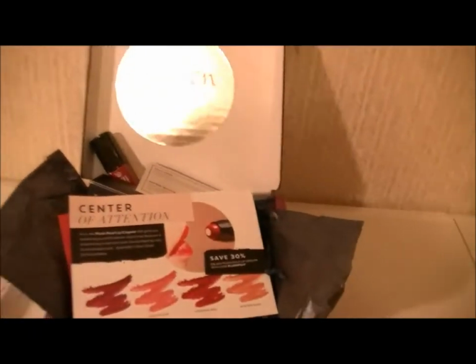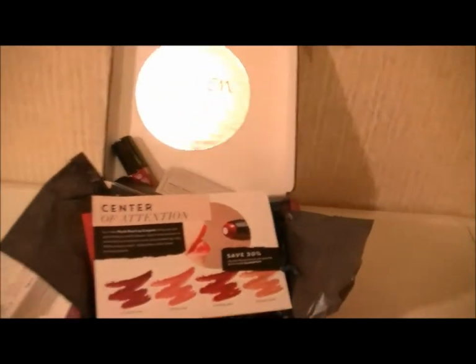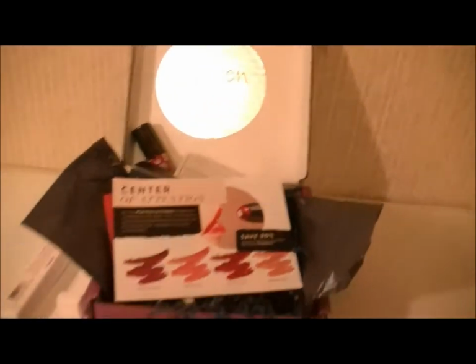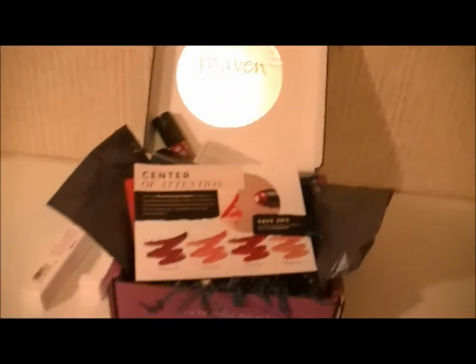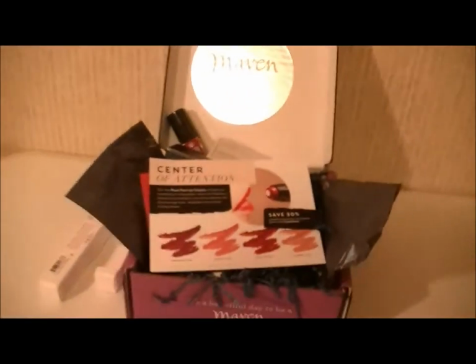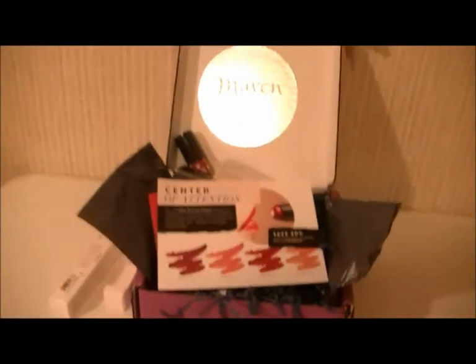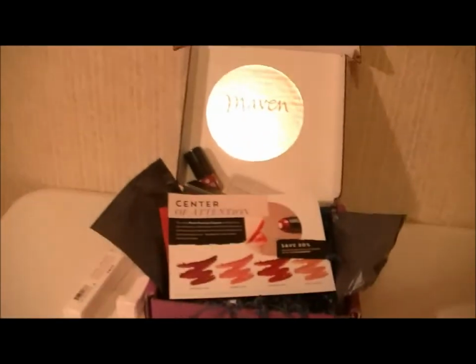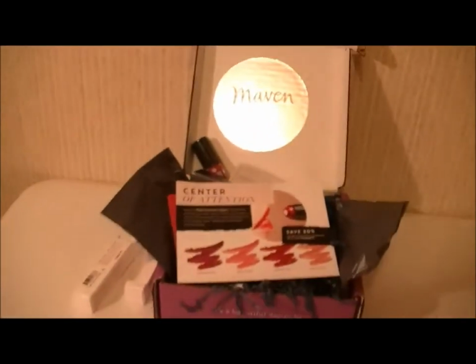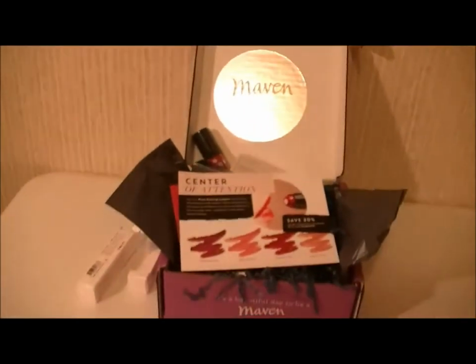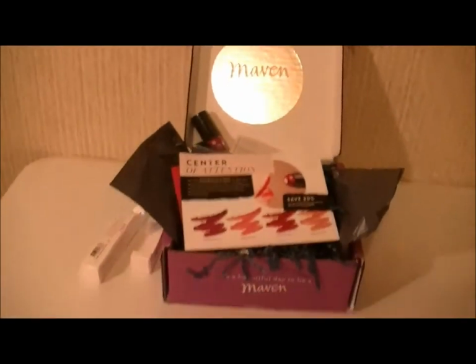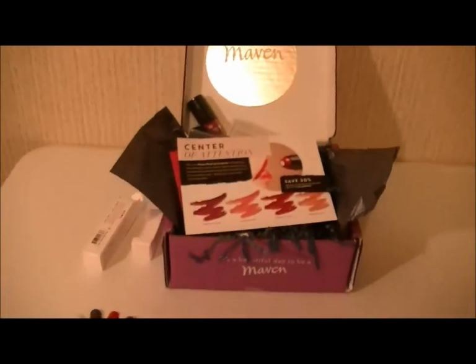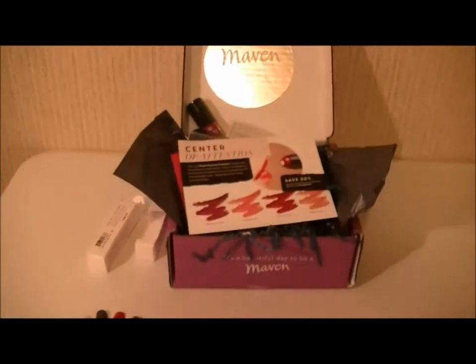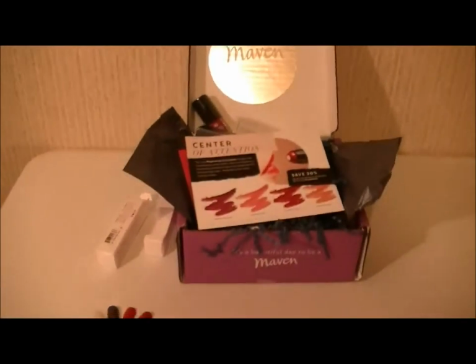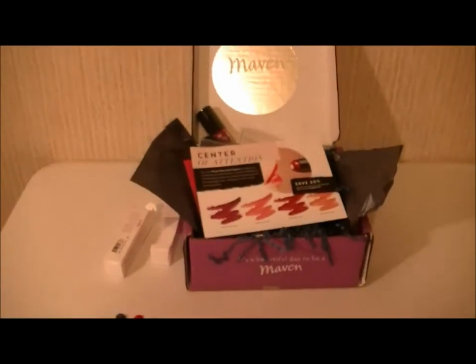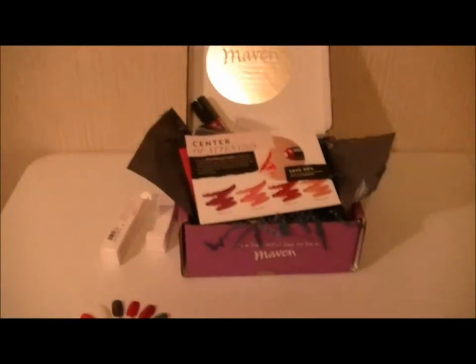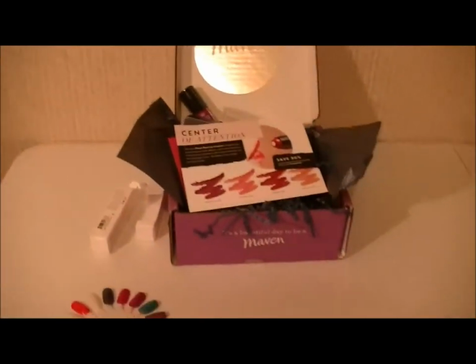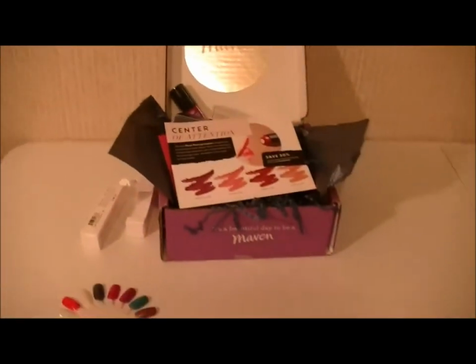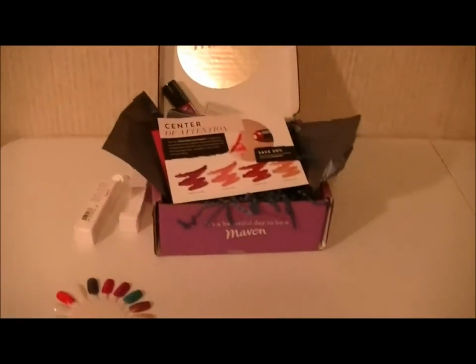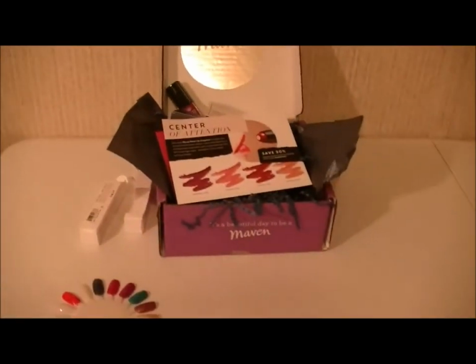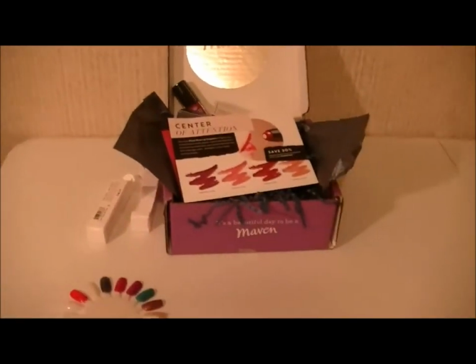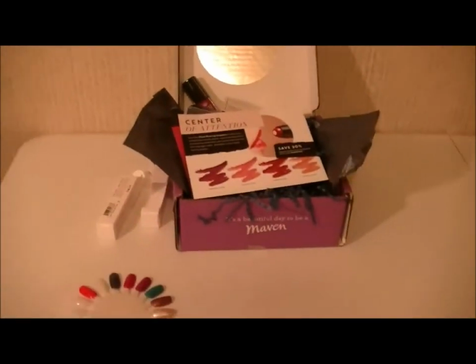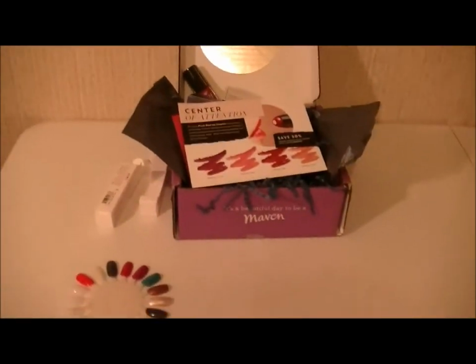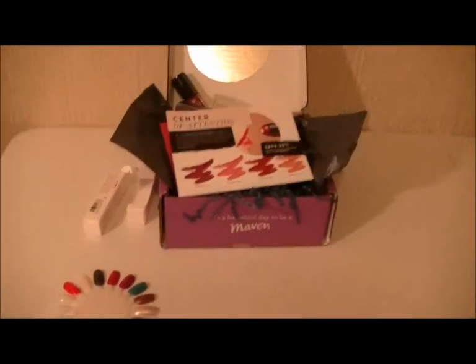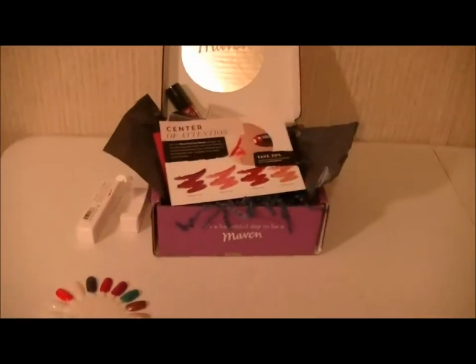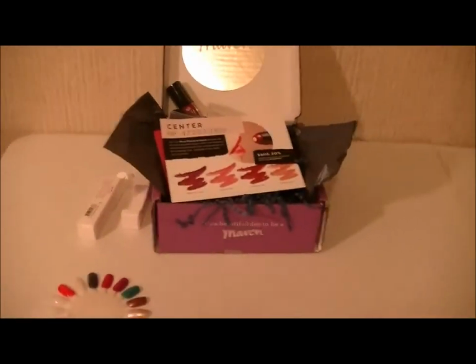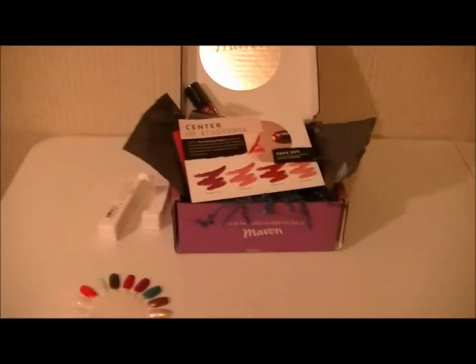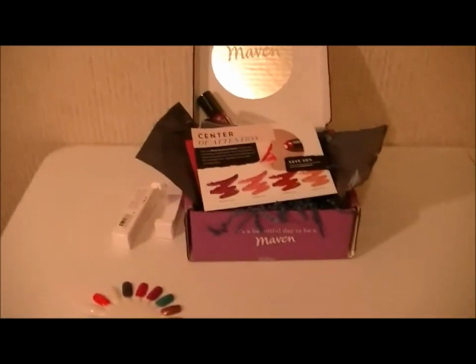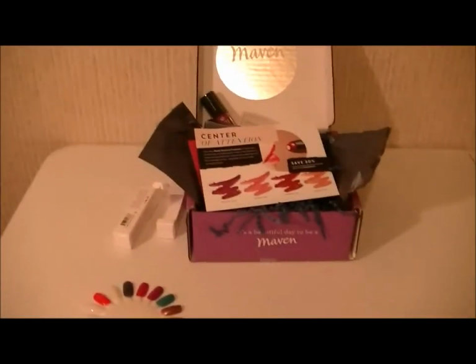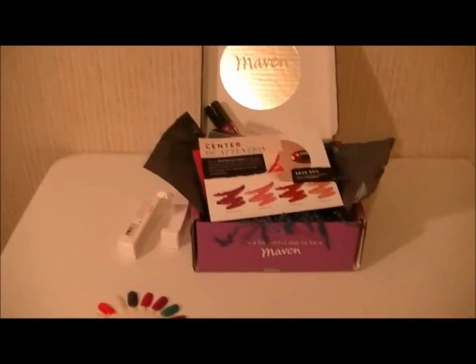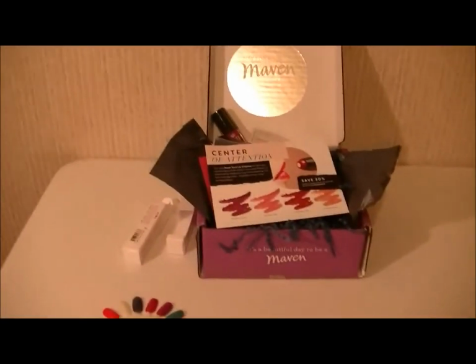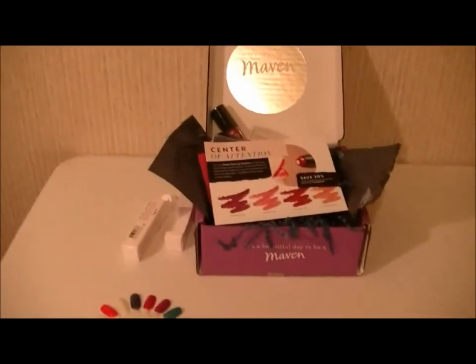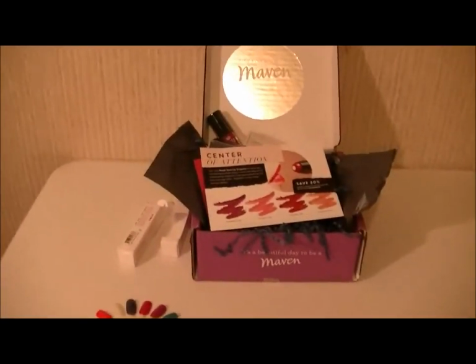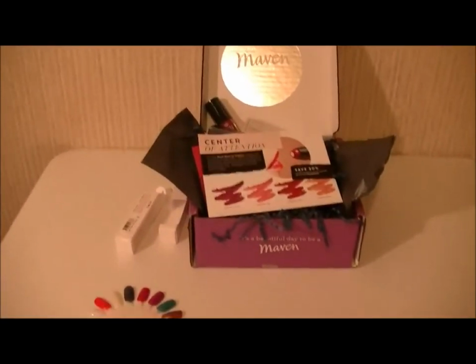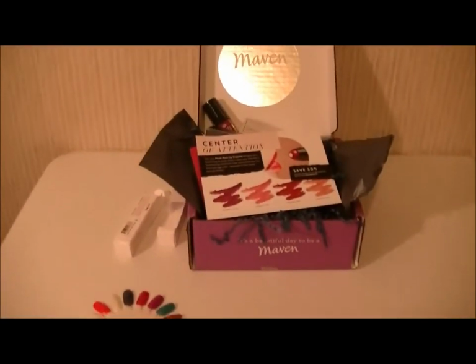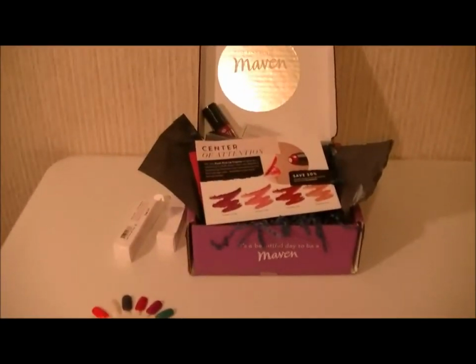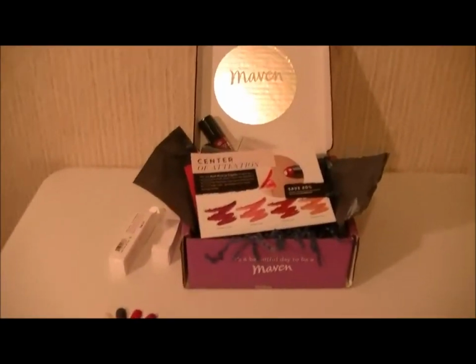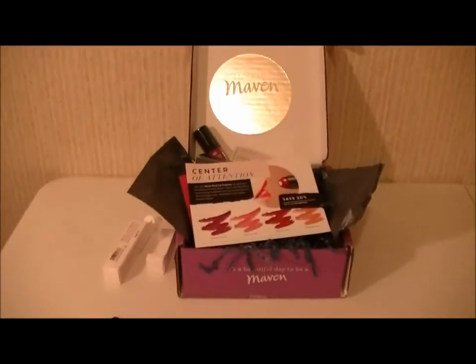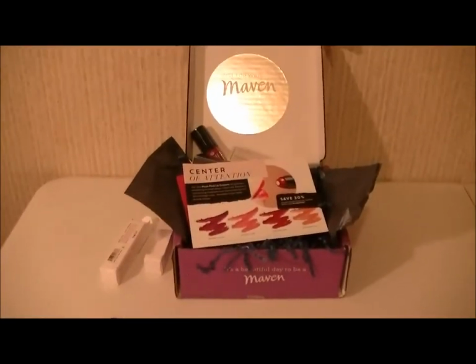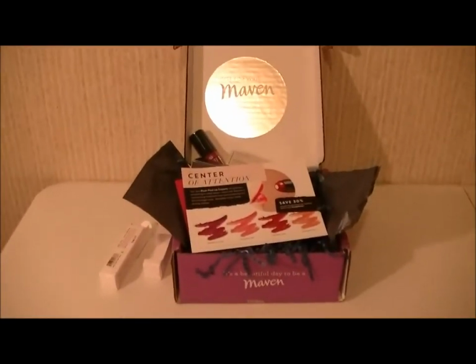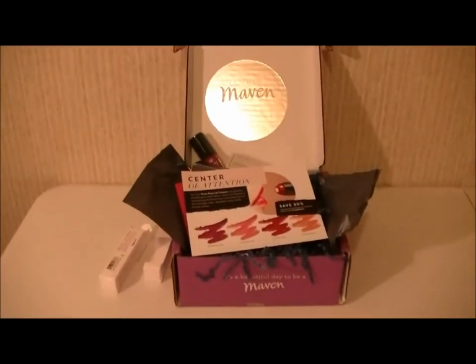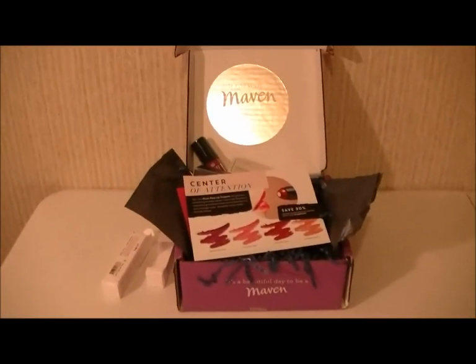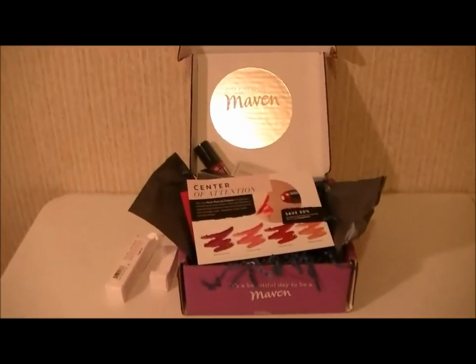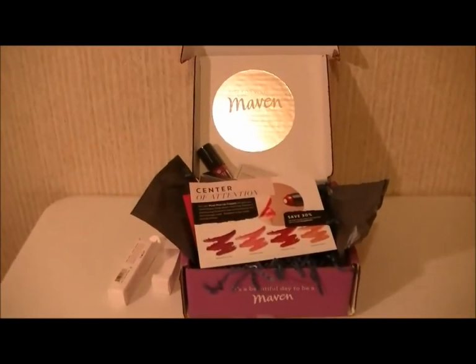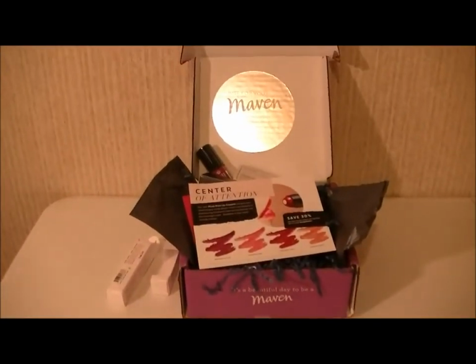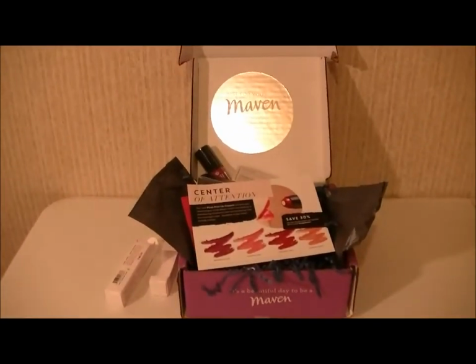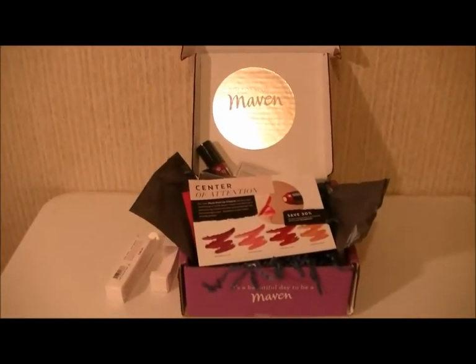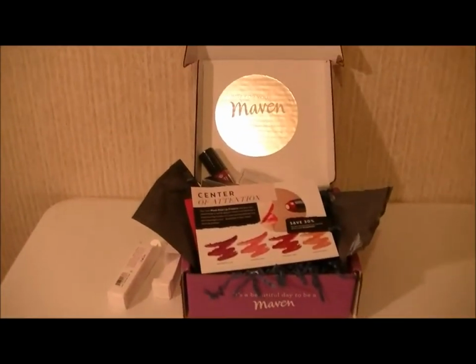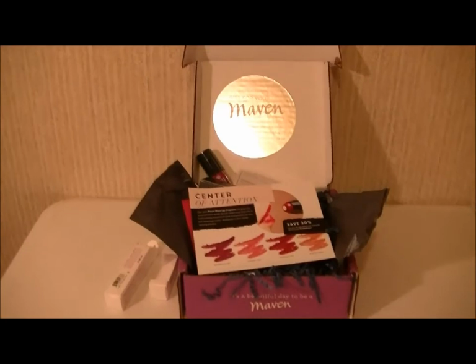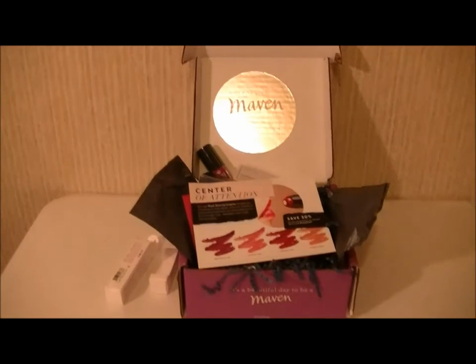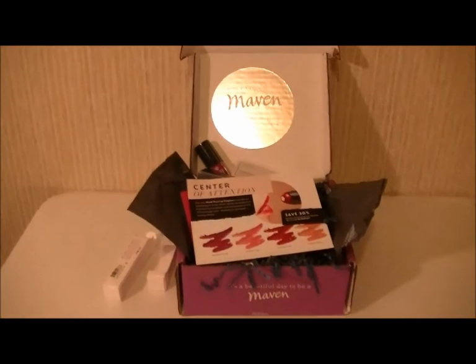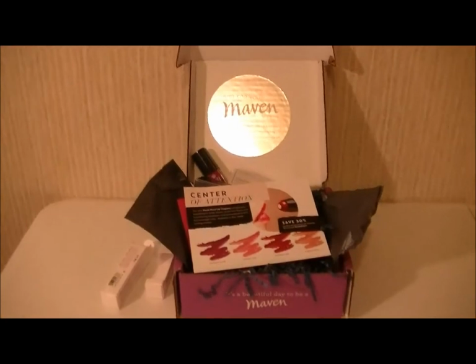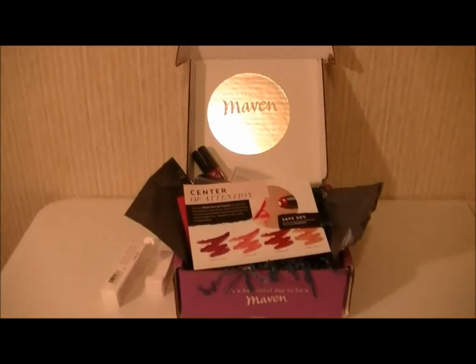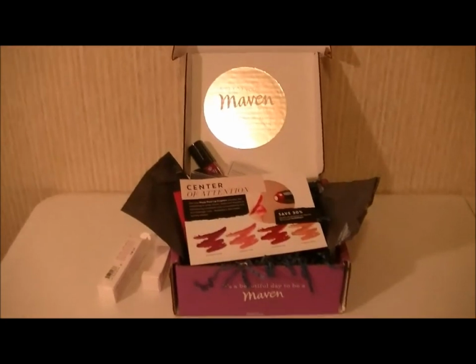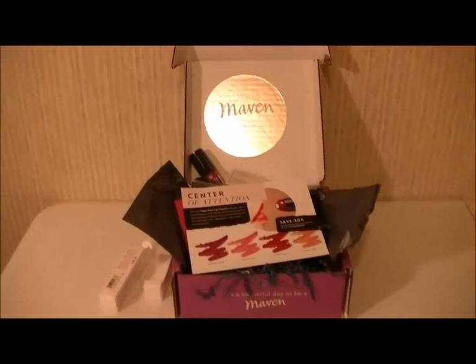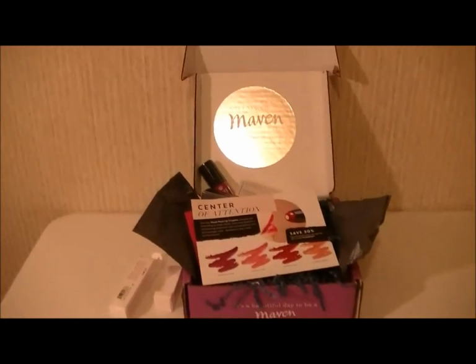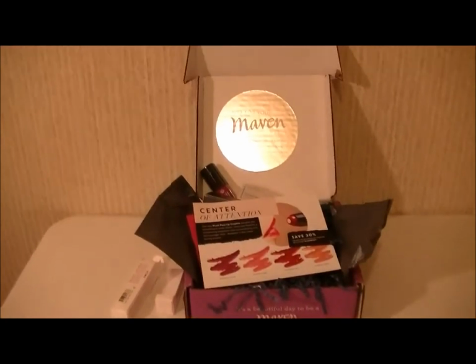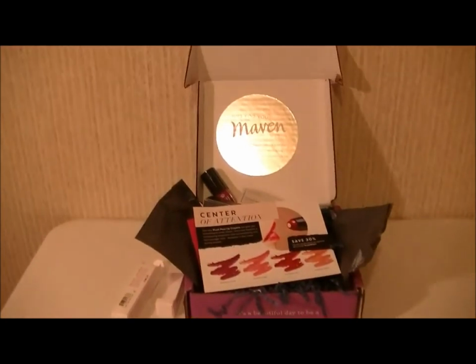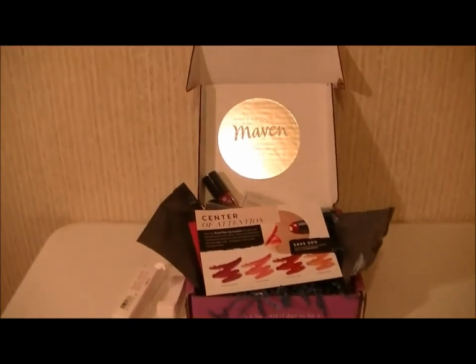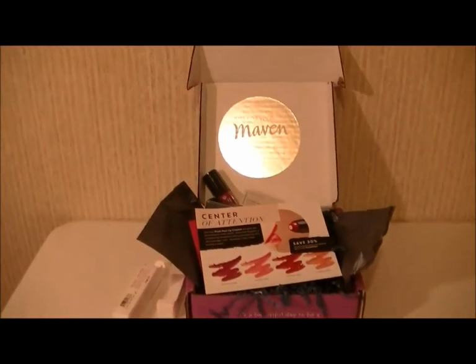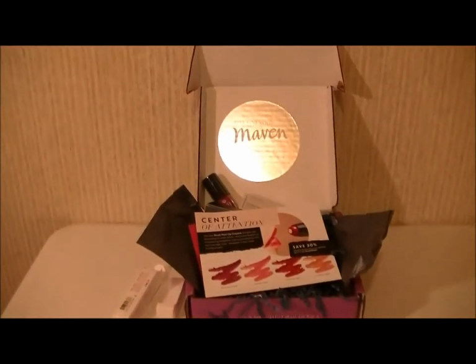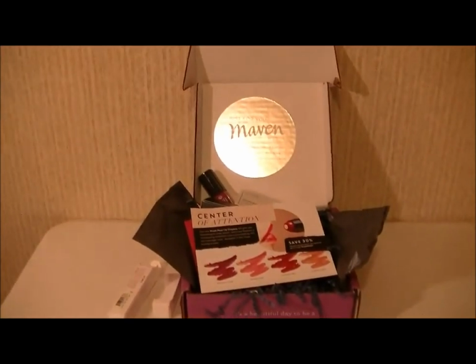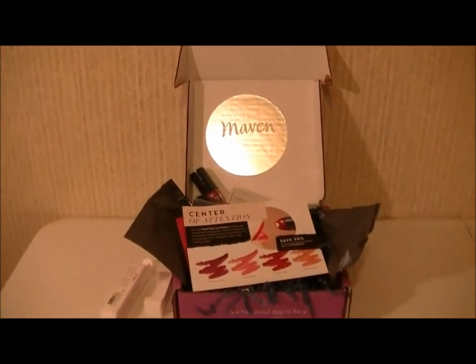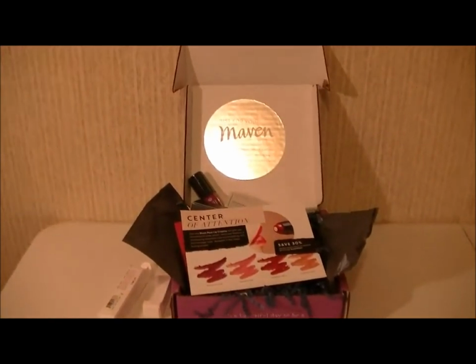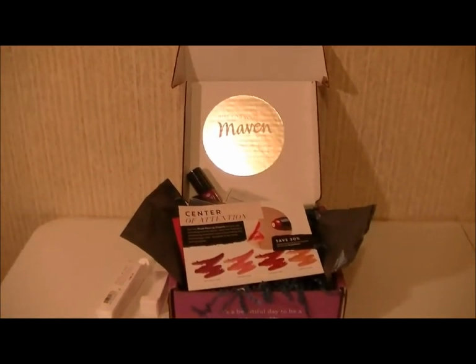So anyway, that's what I got in my September Julep box. Thank you guys for watching — till next time, bye!